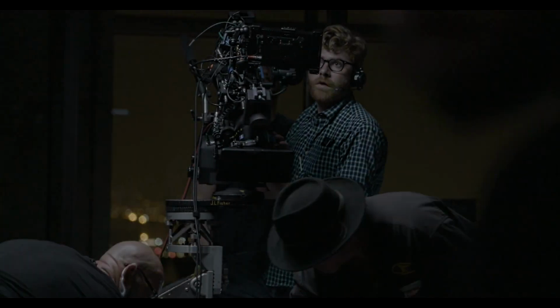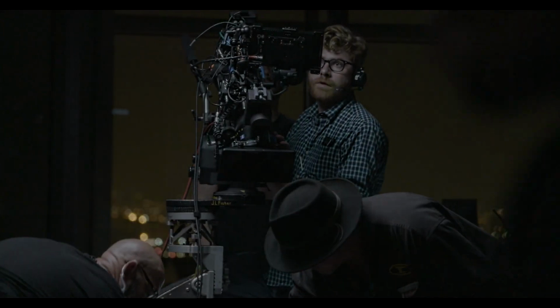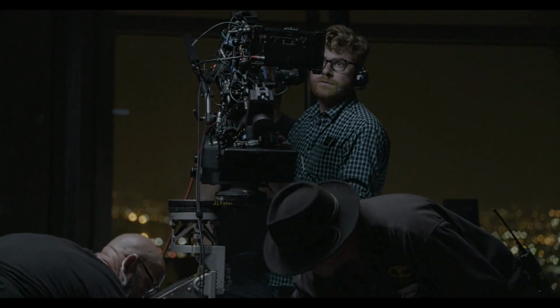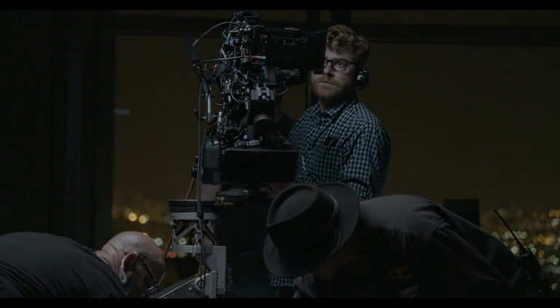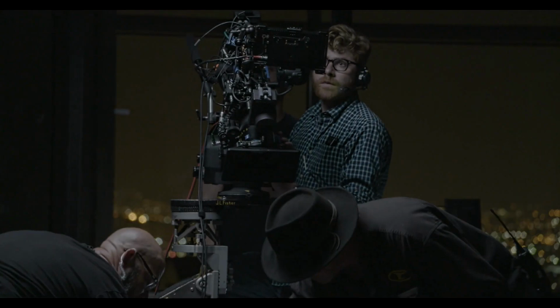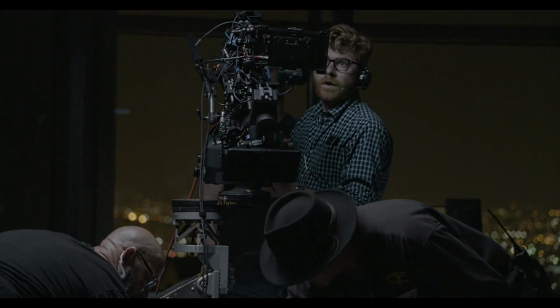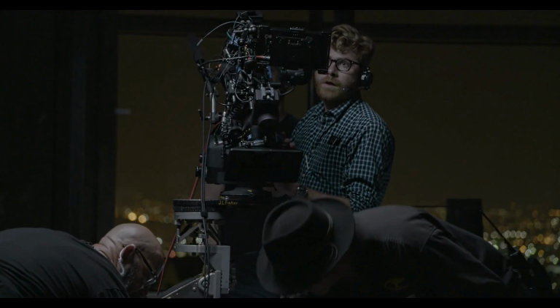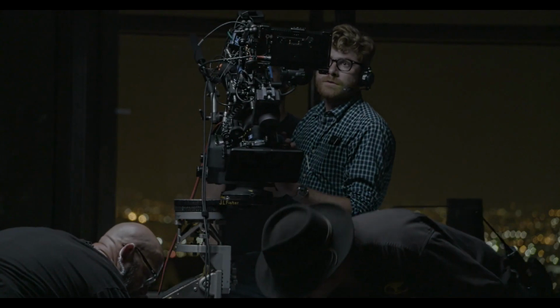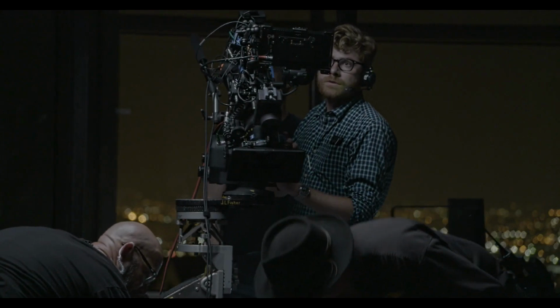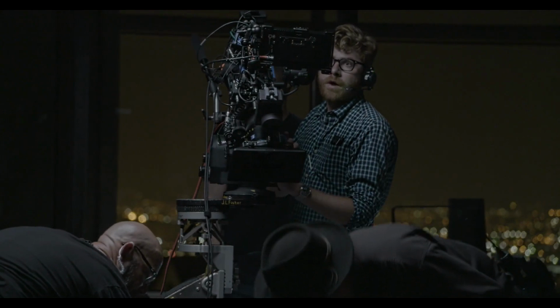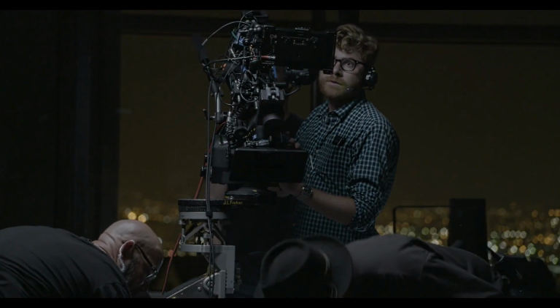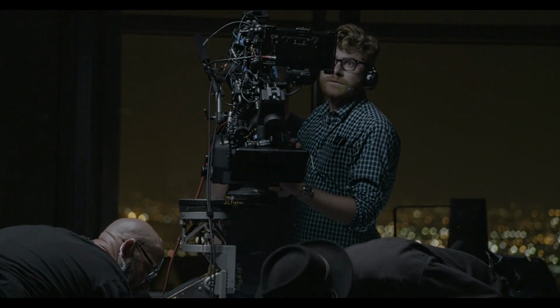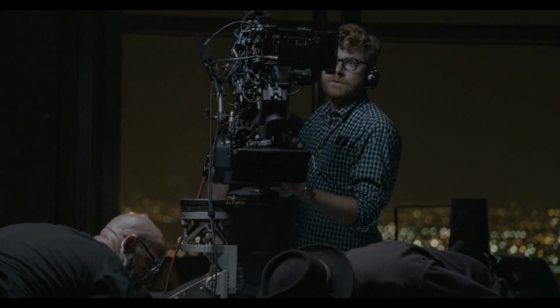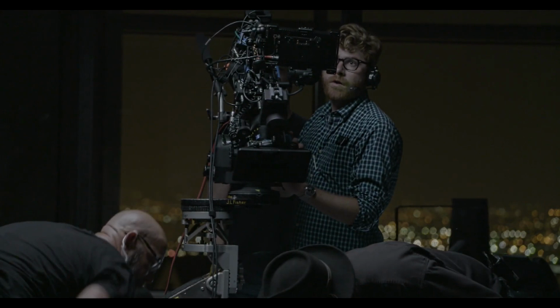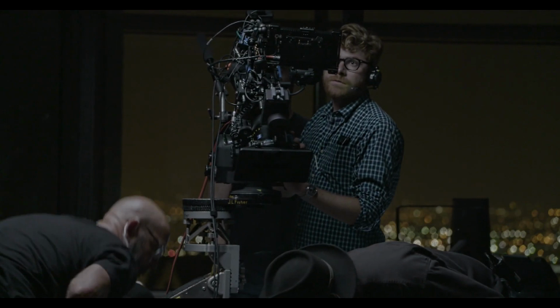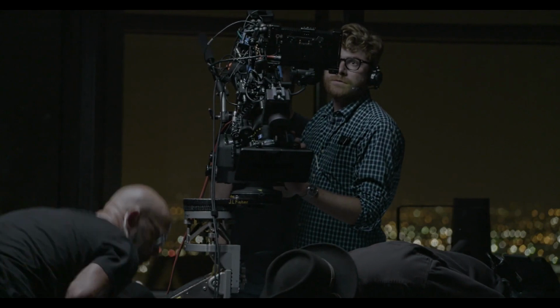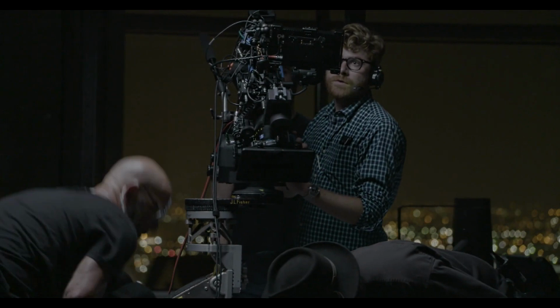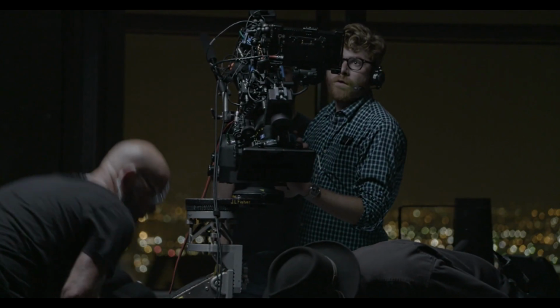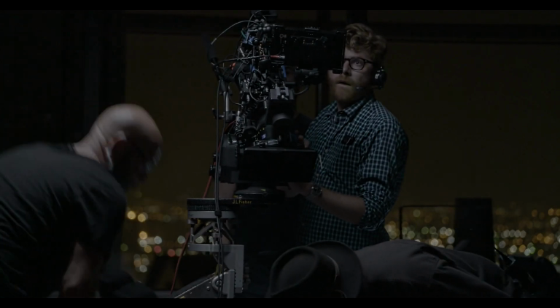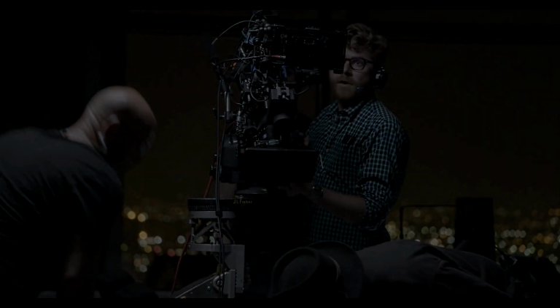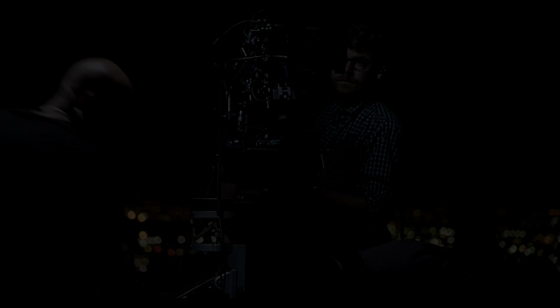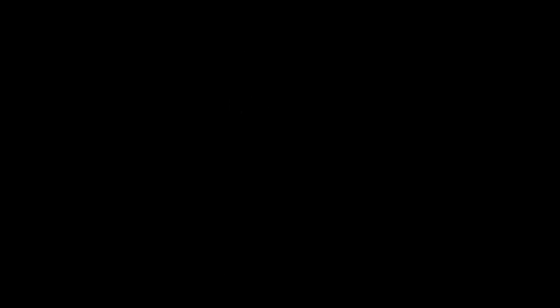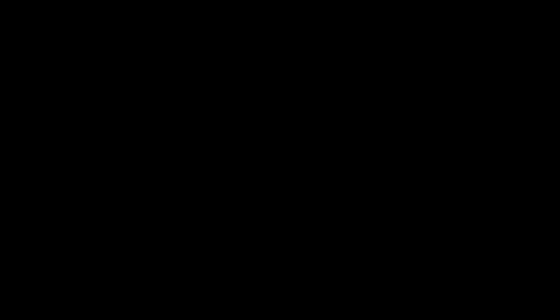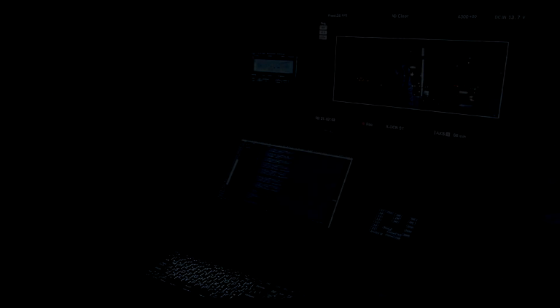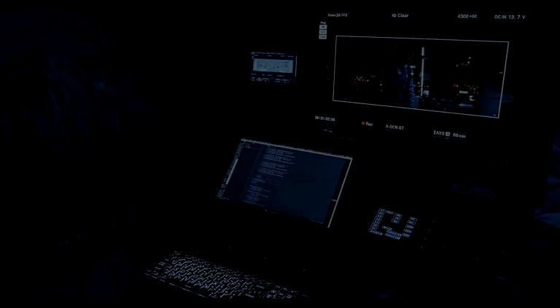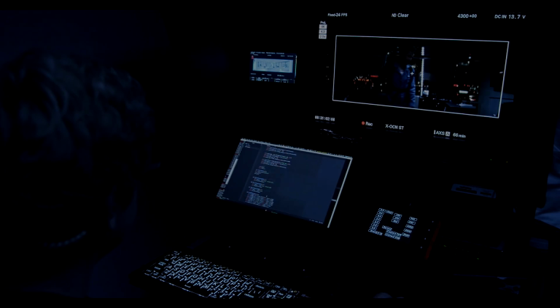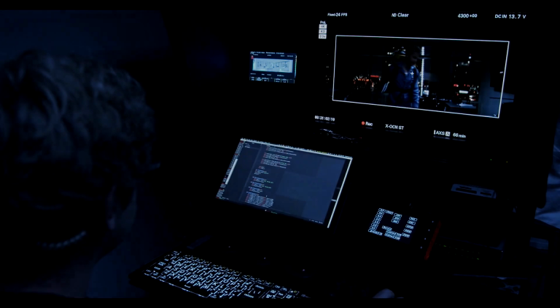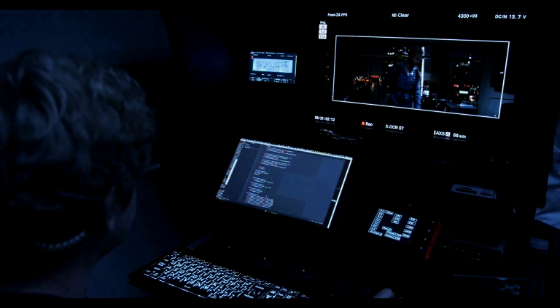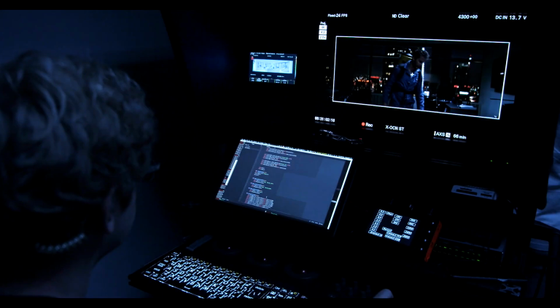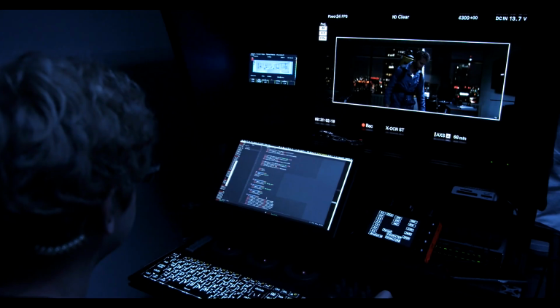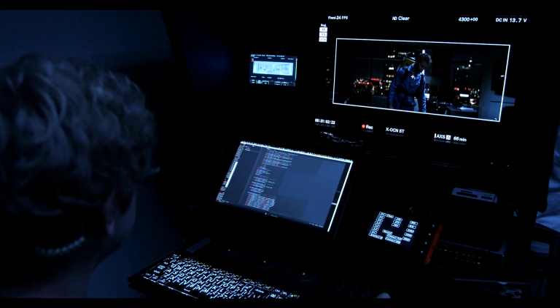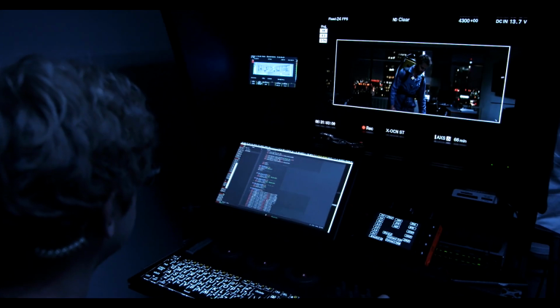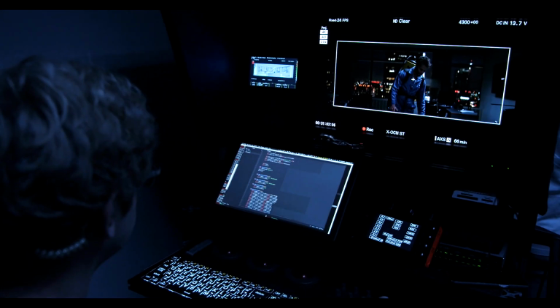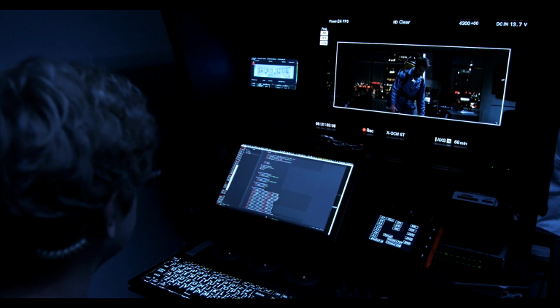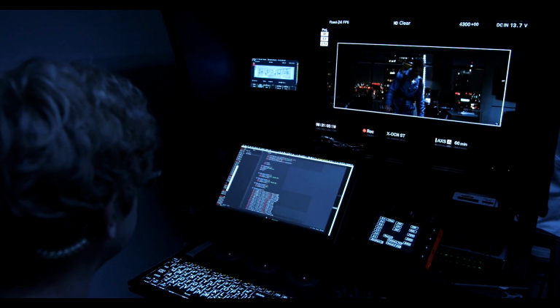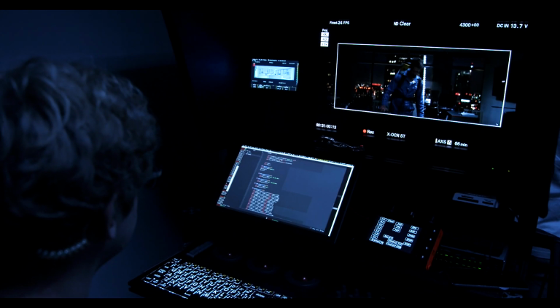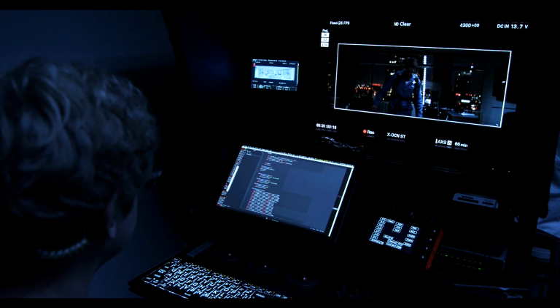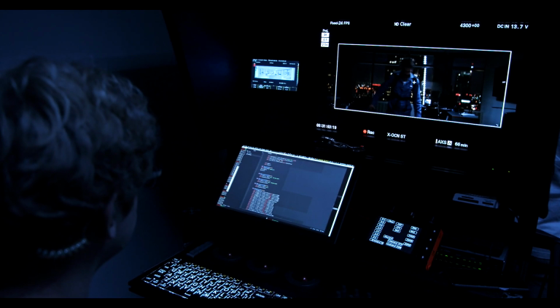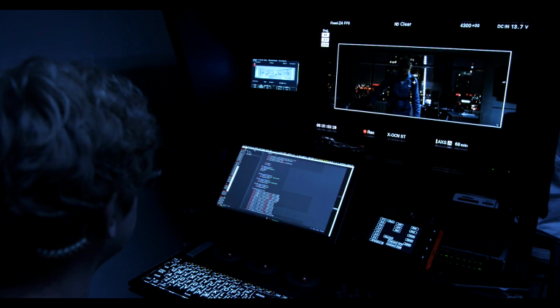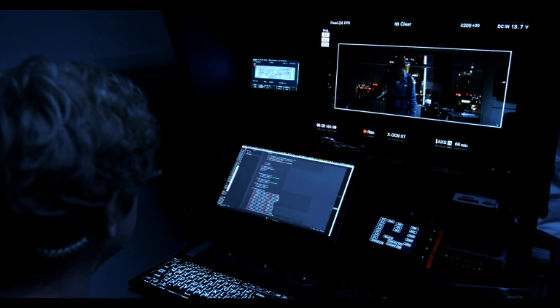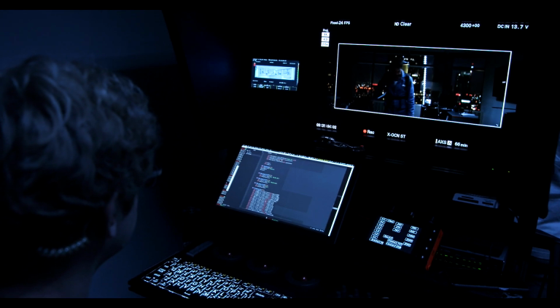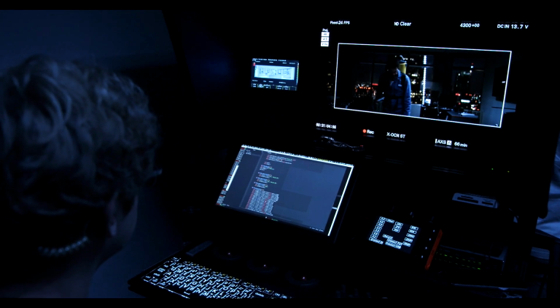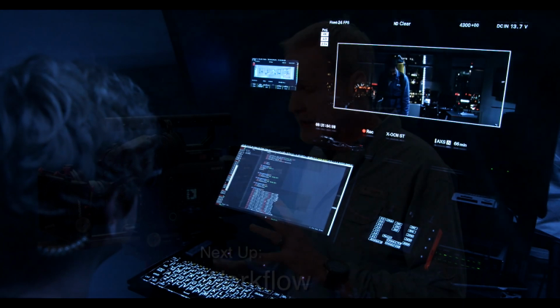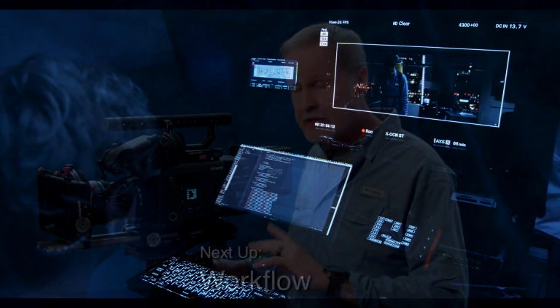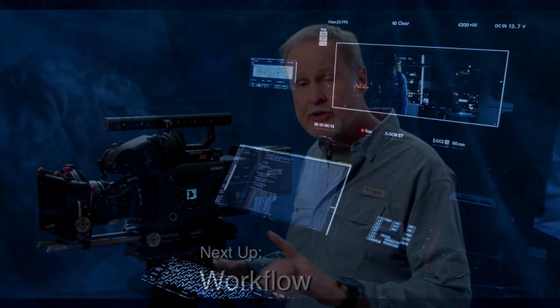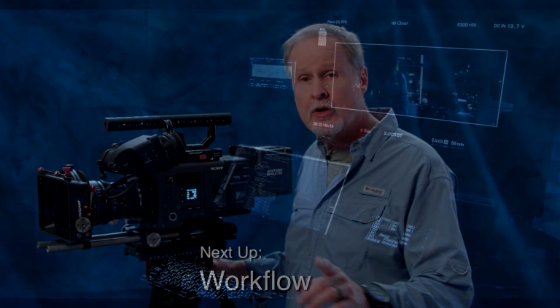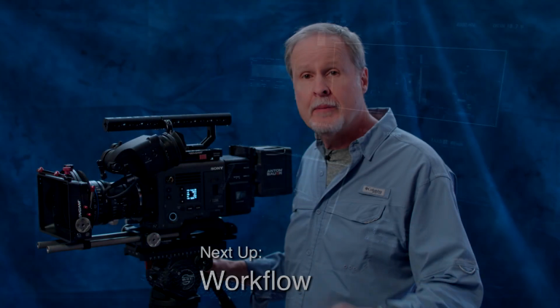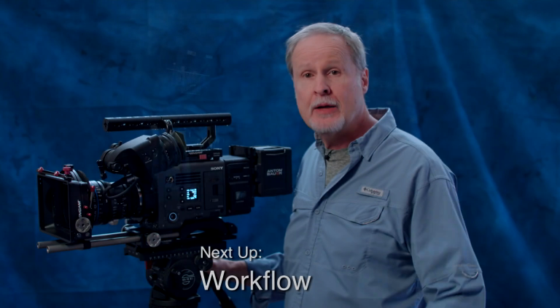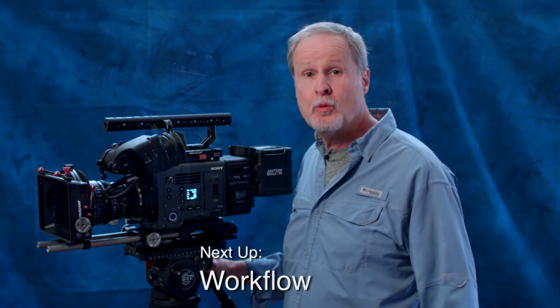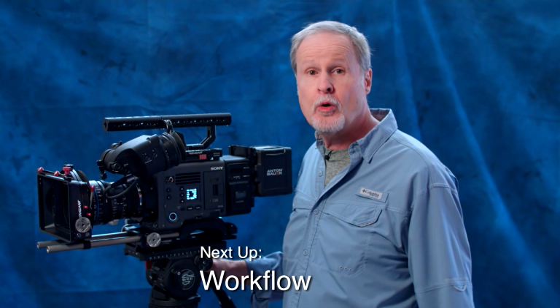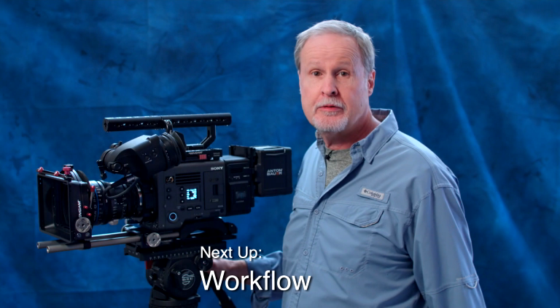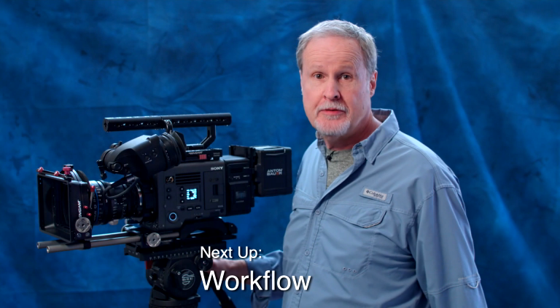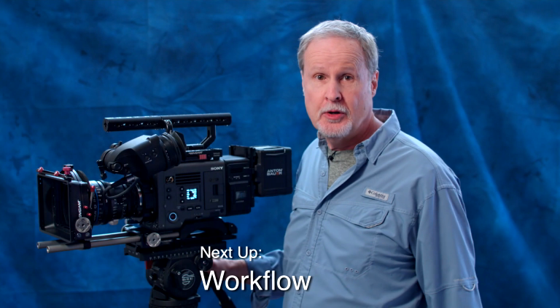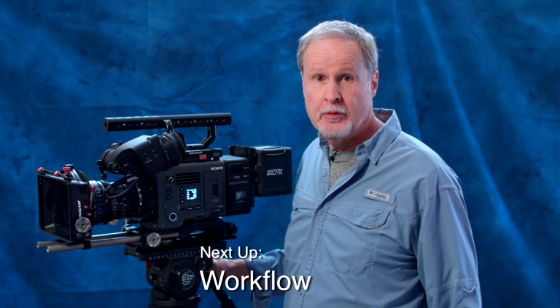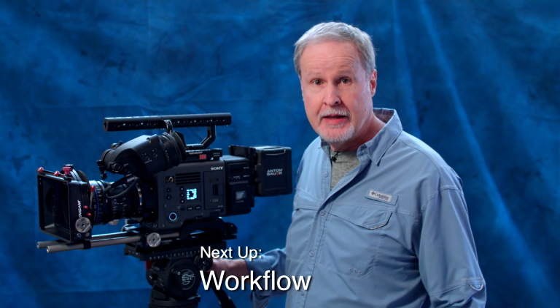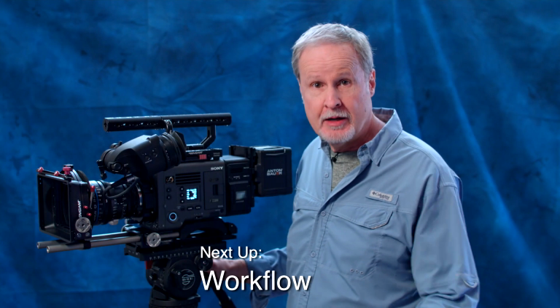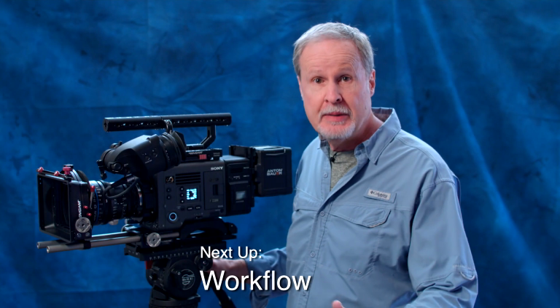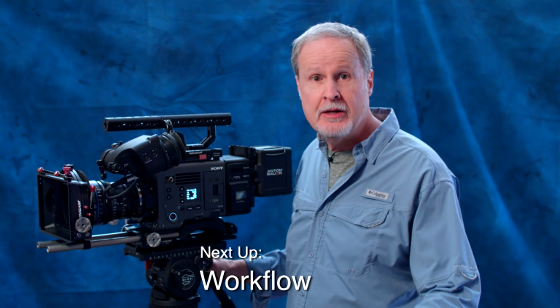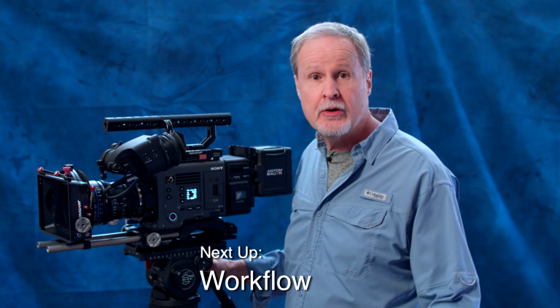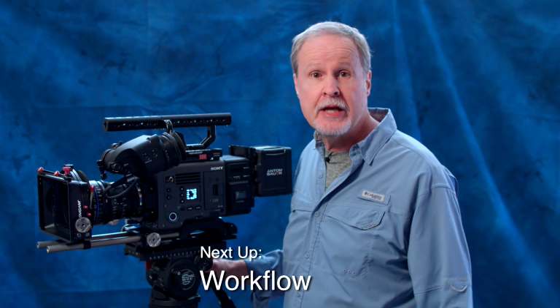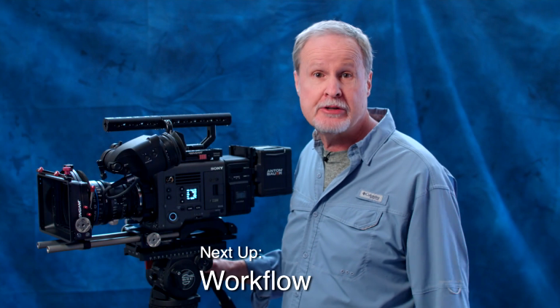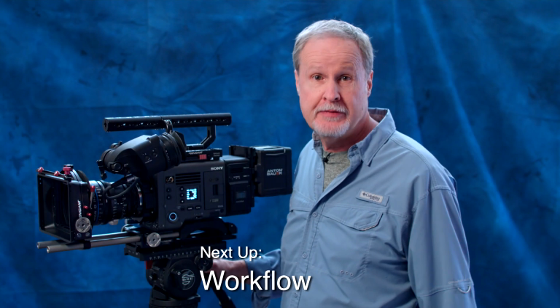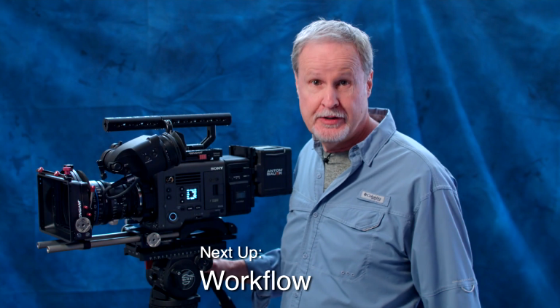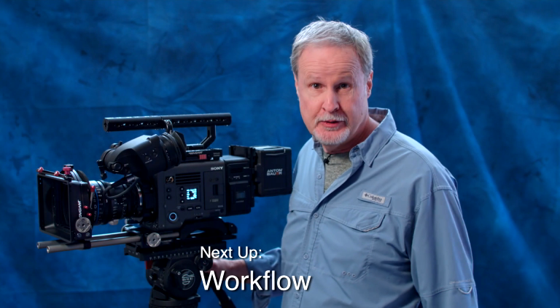As you can see, the Venice has quite a lot of important features, and I can't hit on every single one of them. But let's talk about workflow — that'll be our next video.